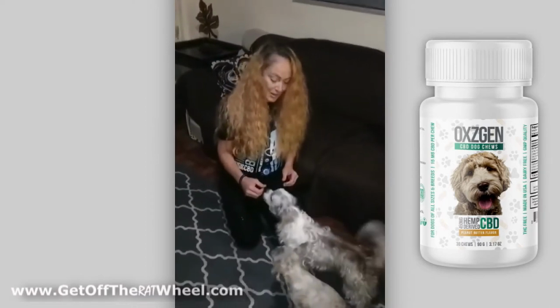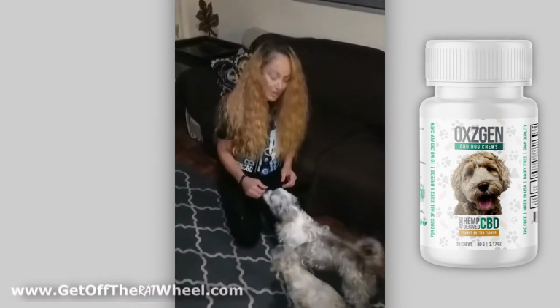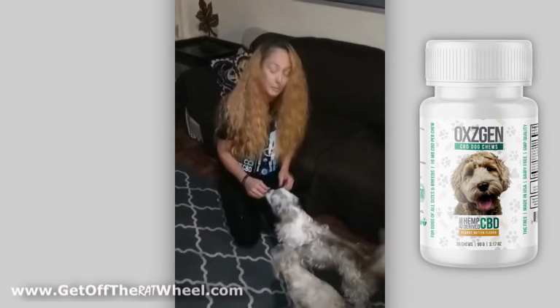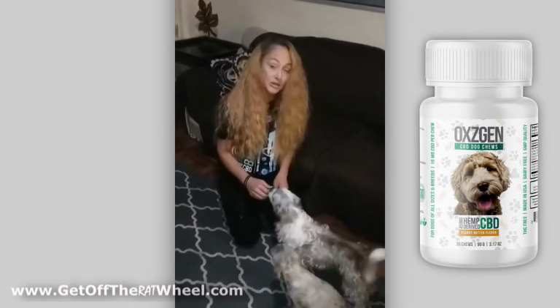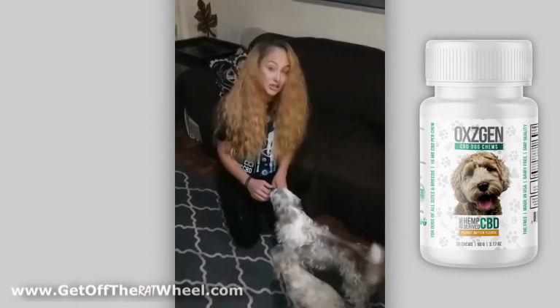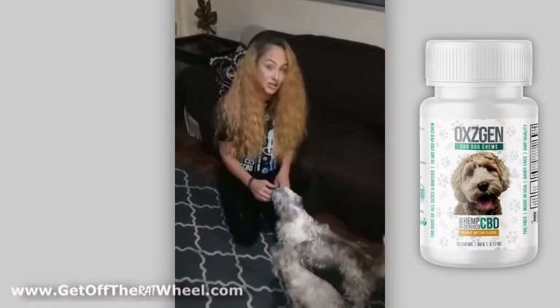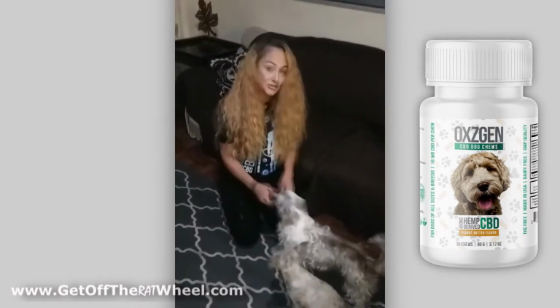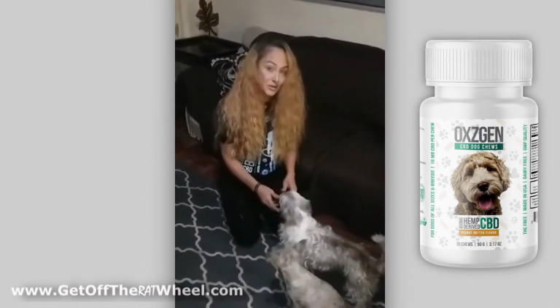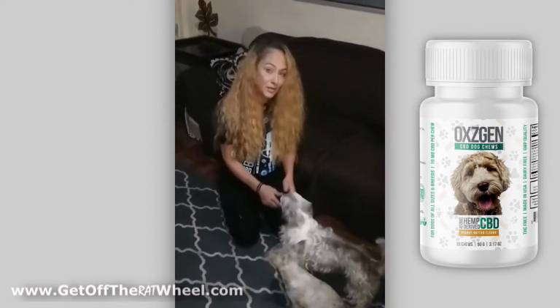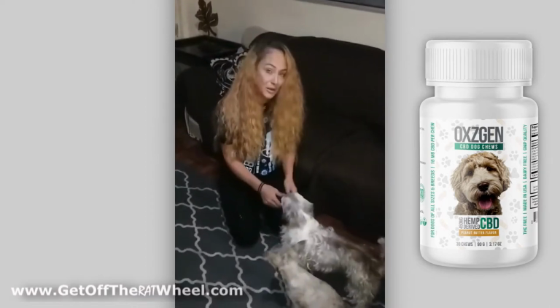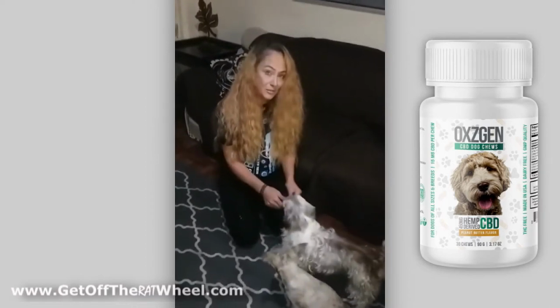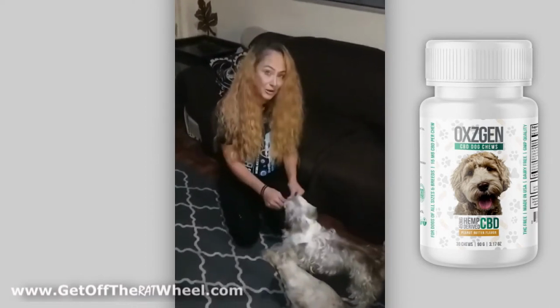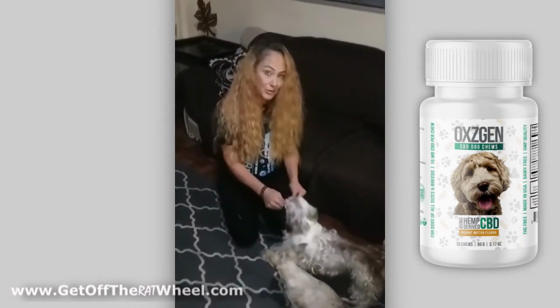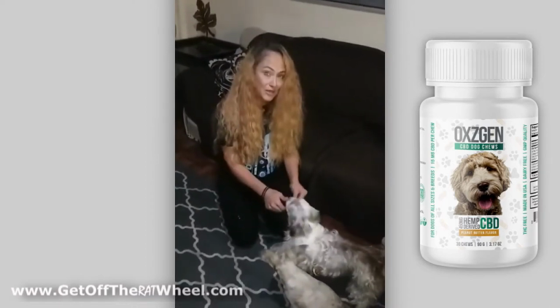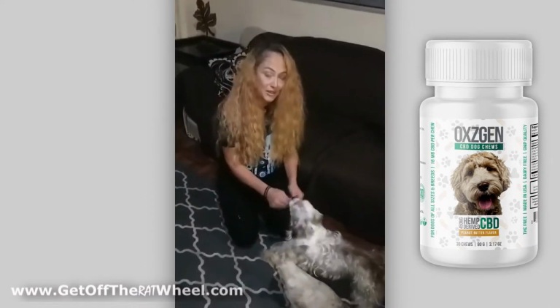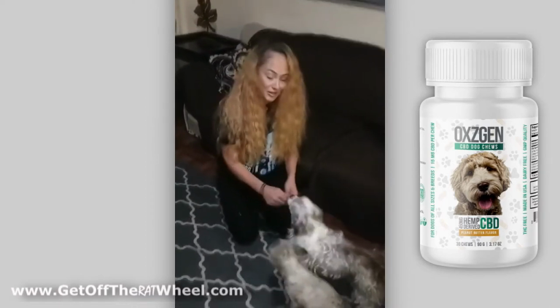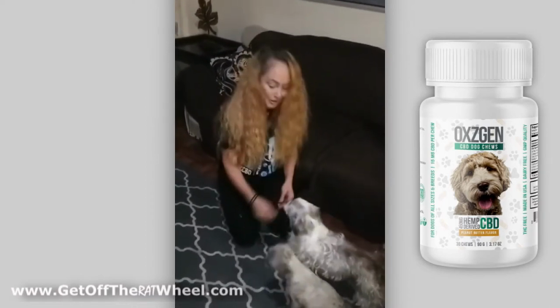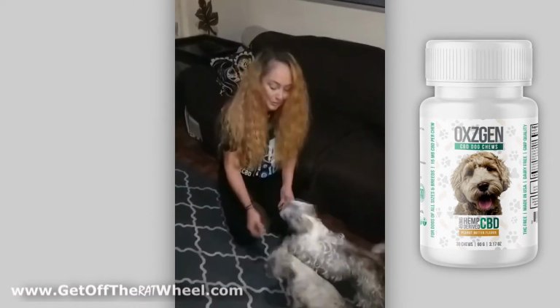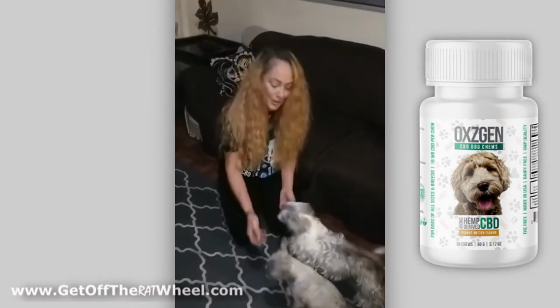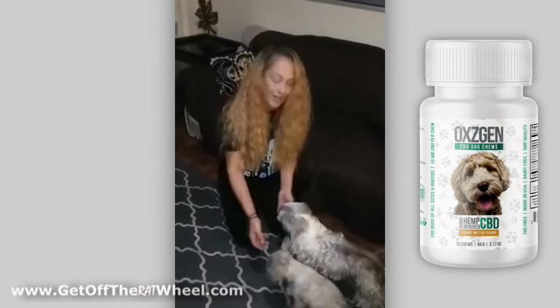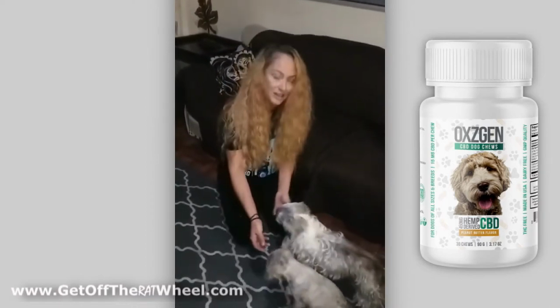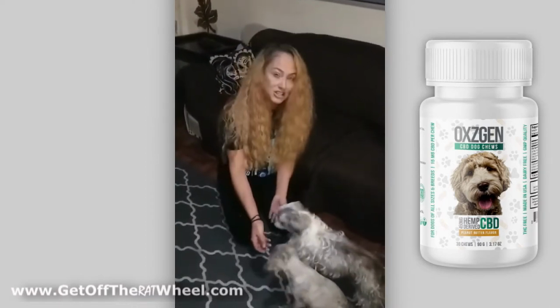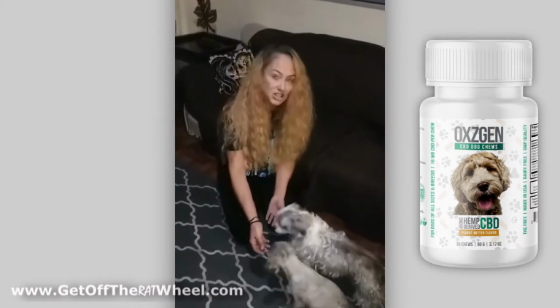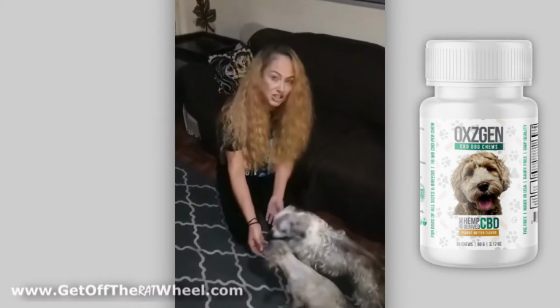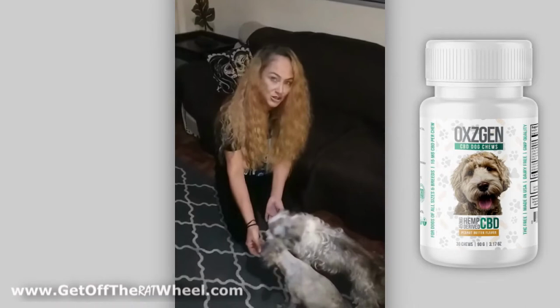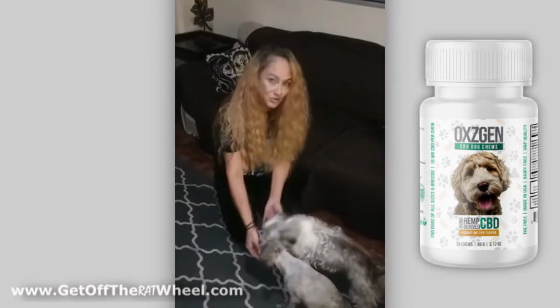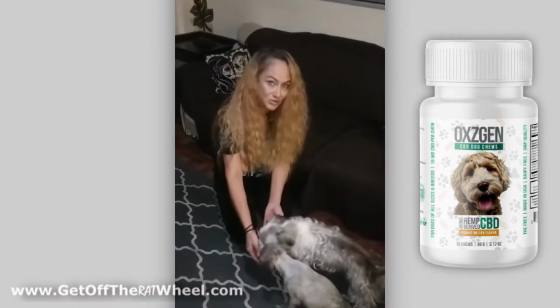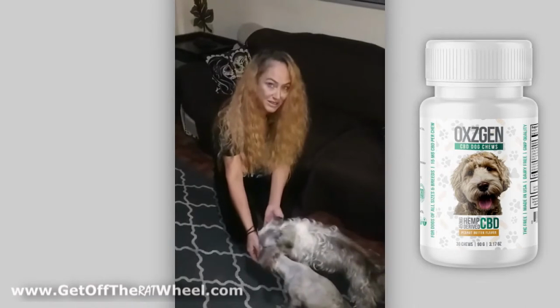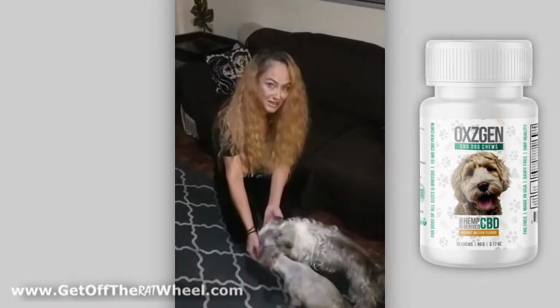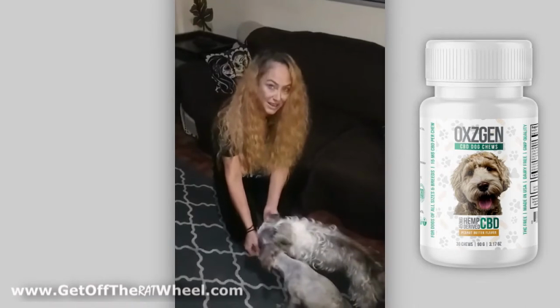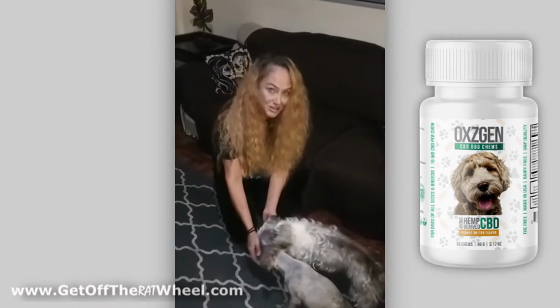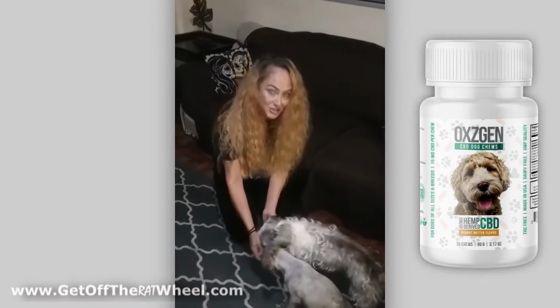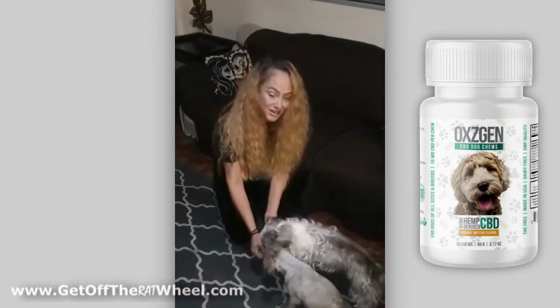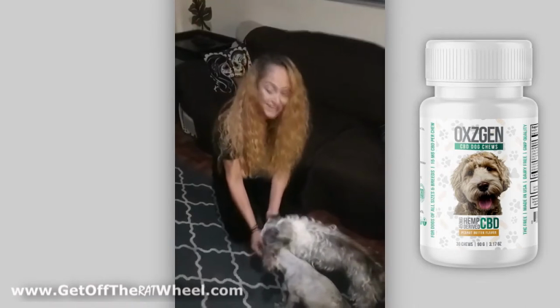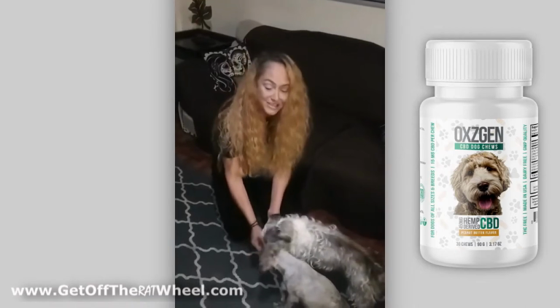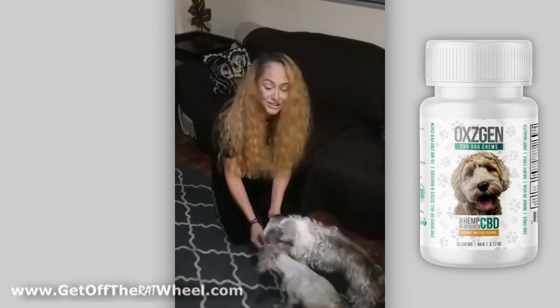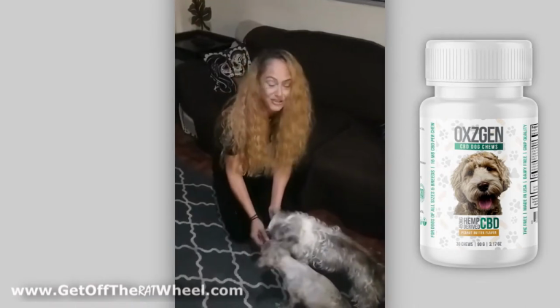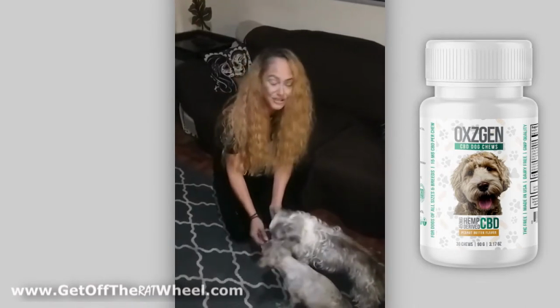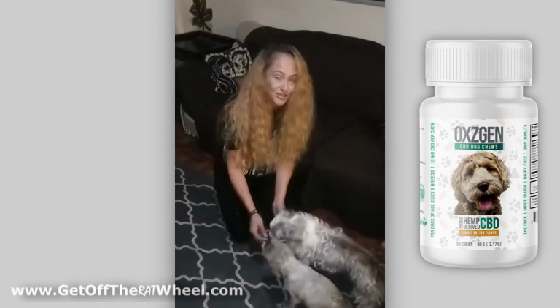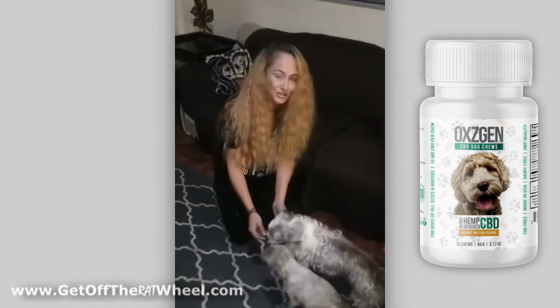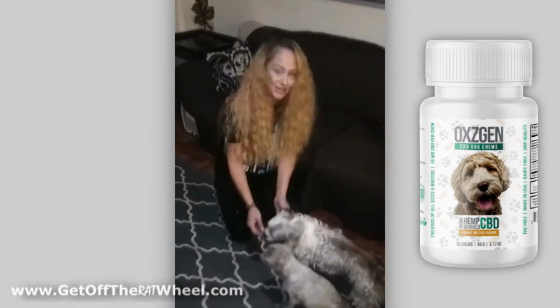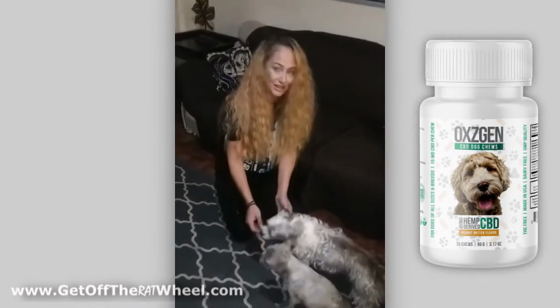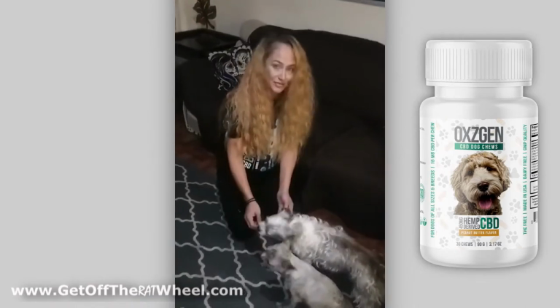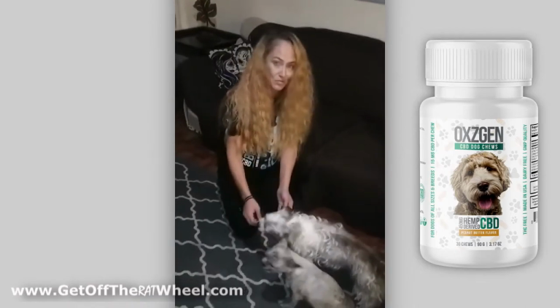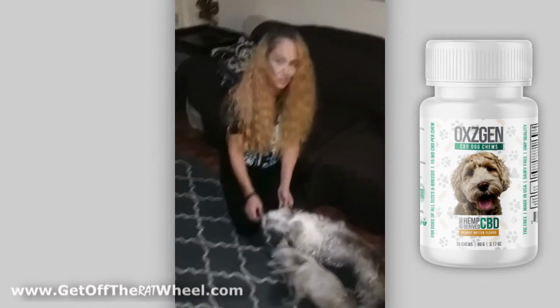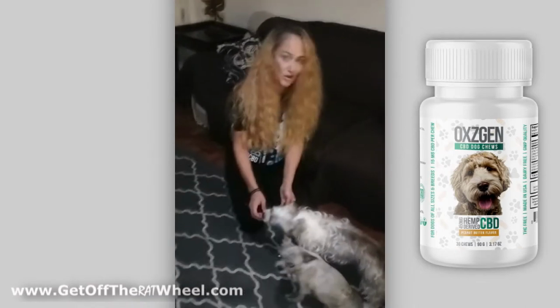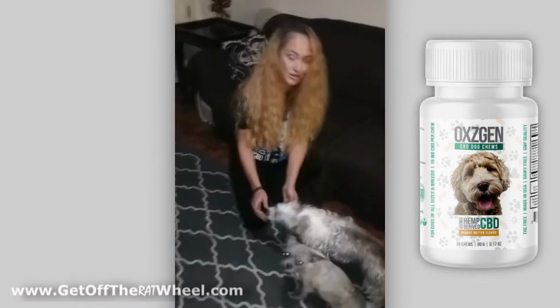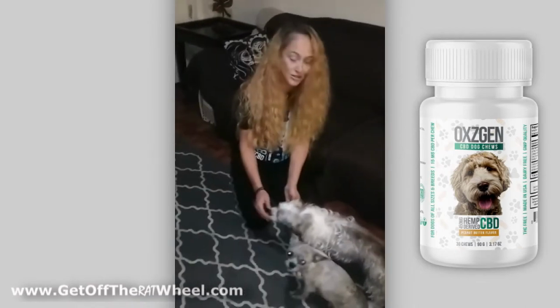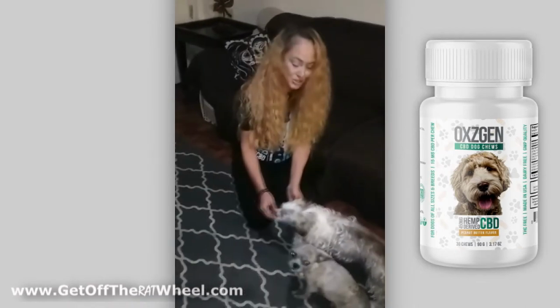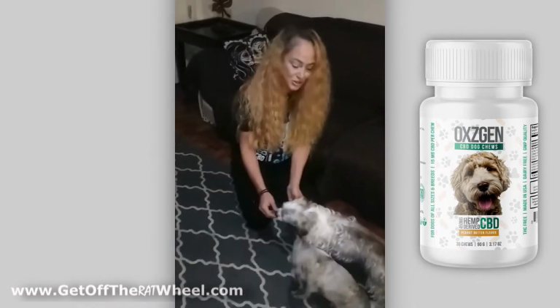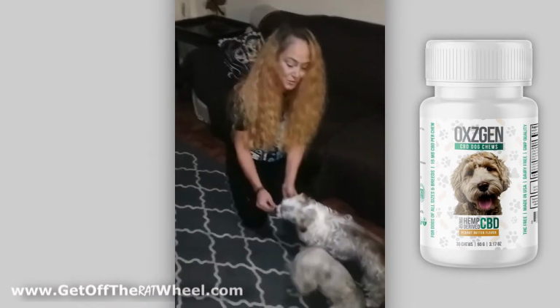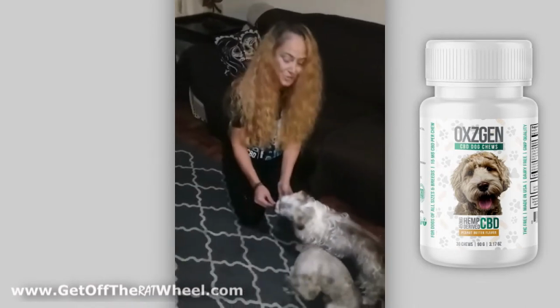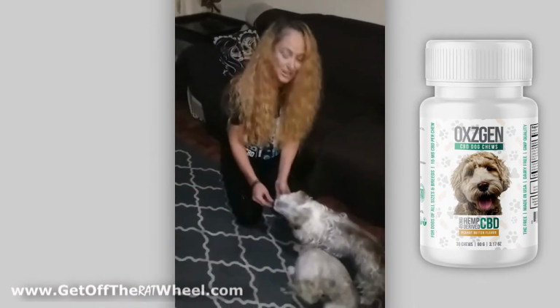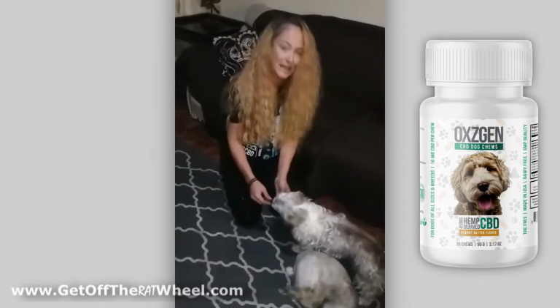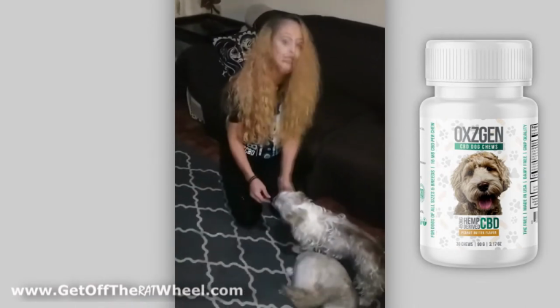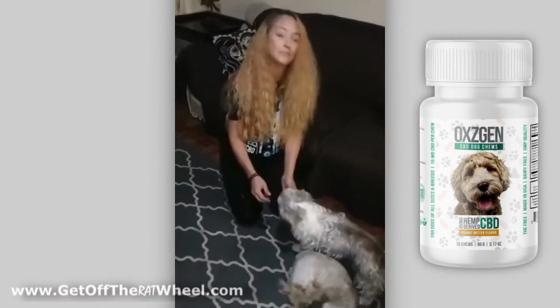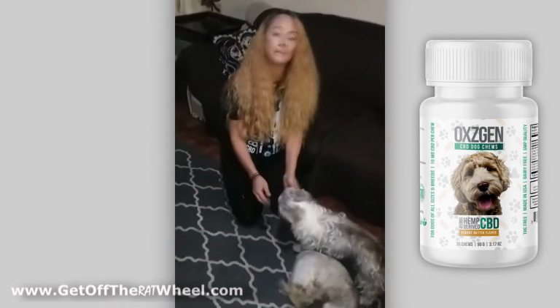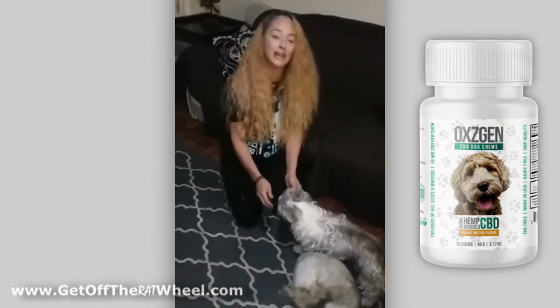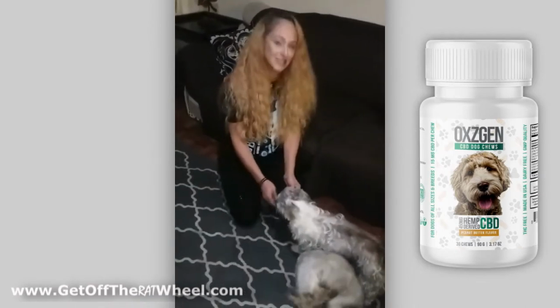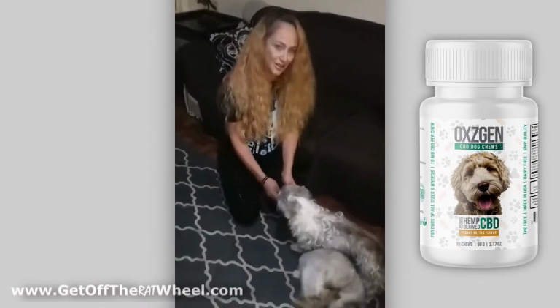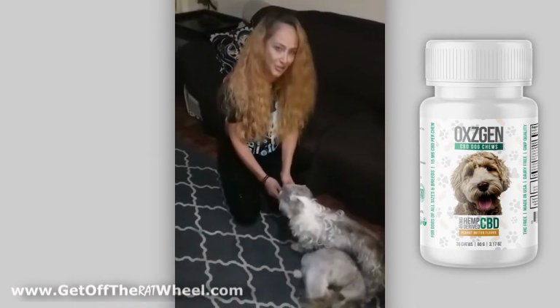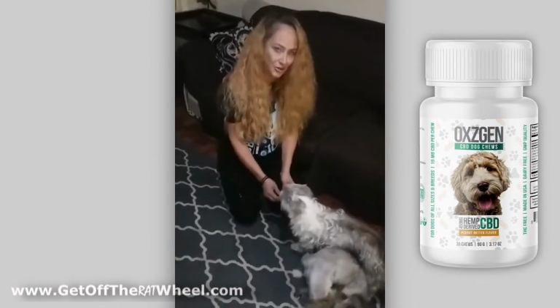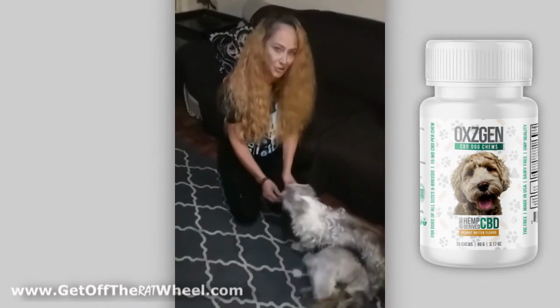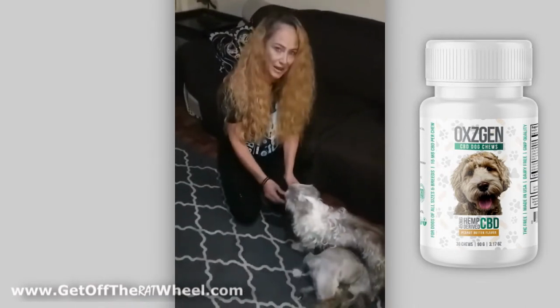Just remember, these are pet chews and not treats, so you can only give them one to two per day based on their weight.